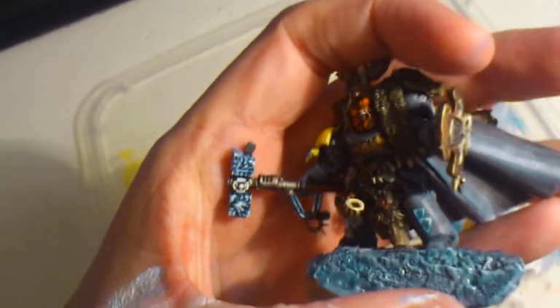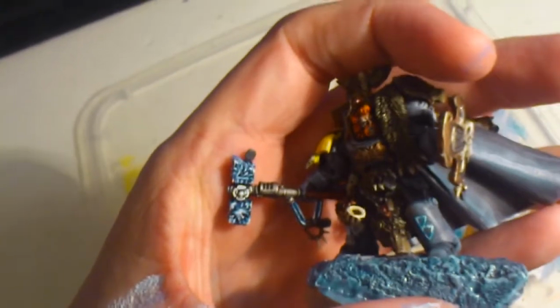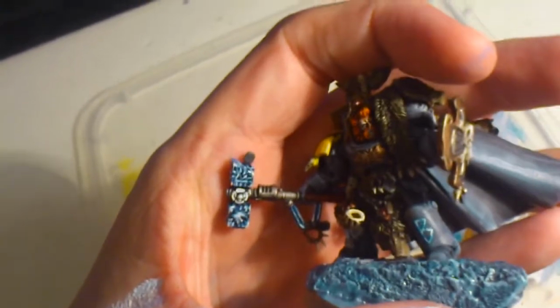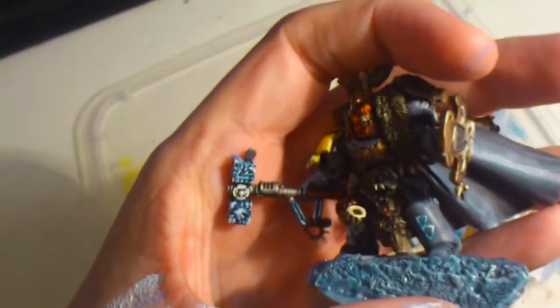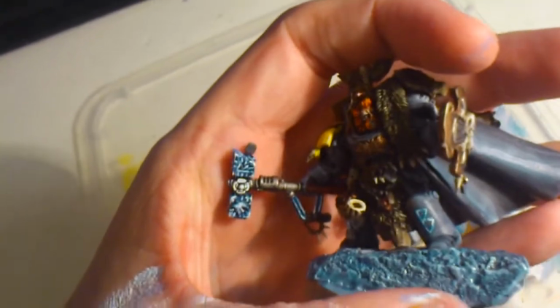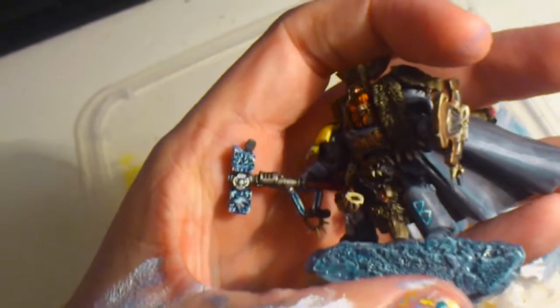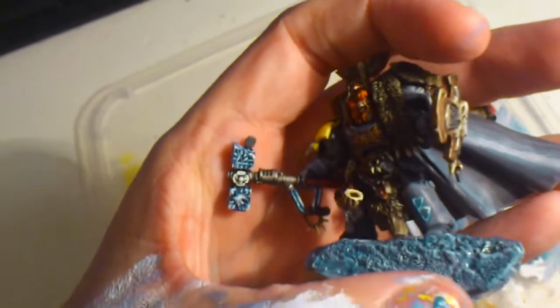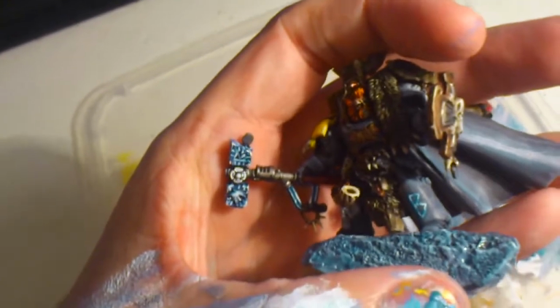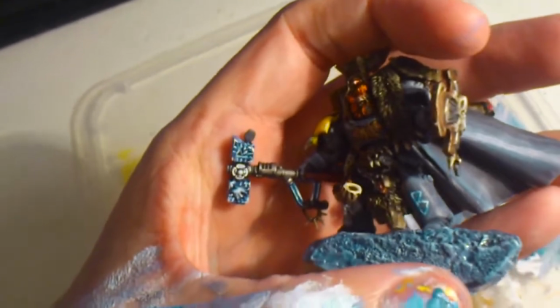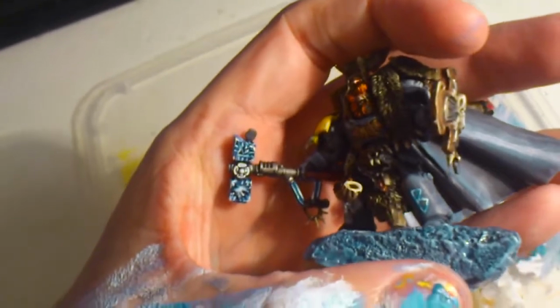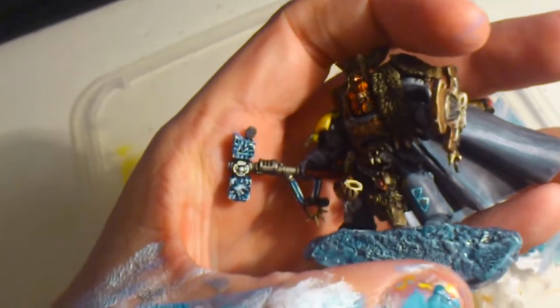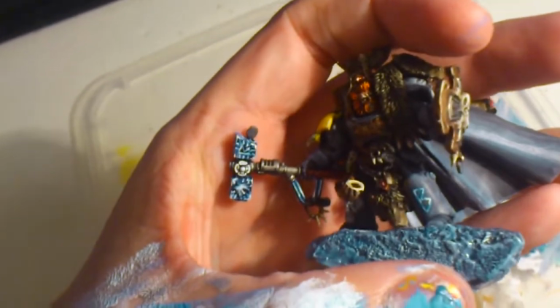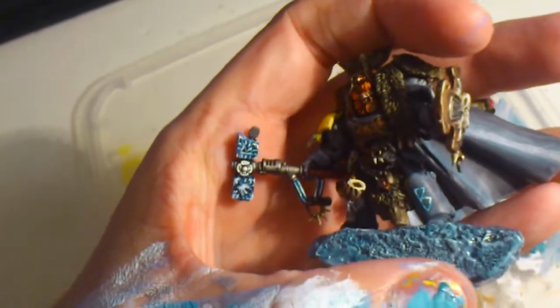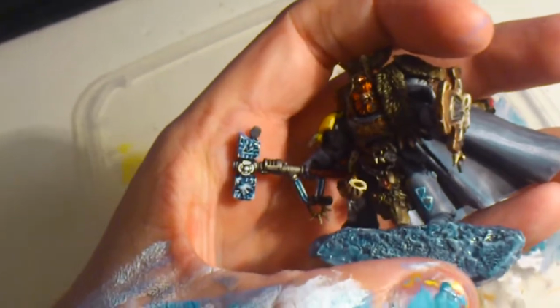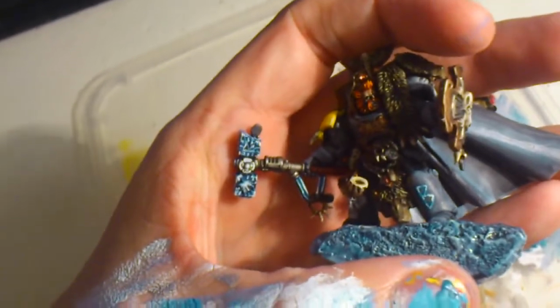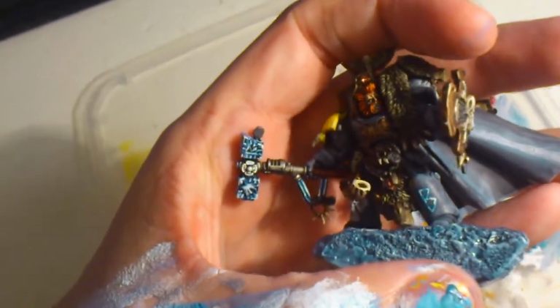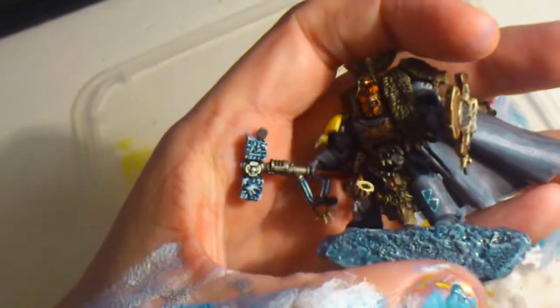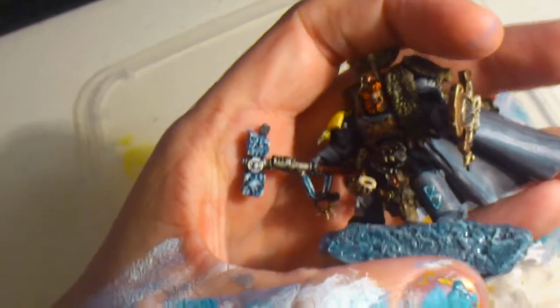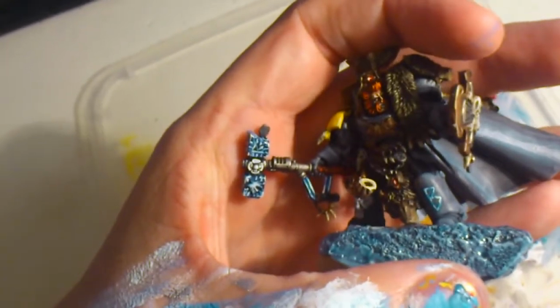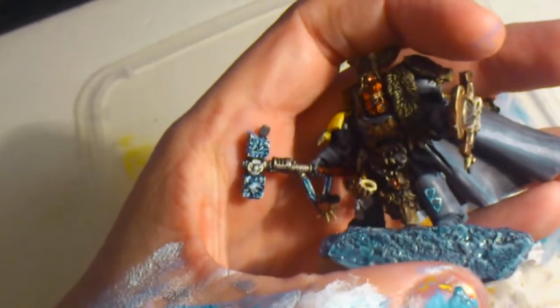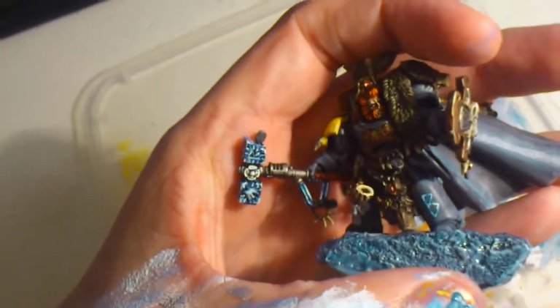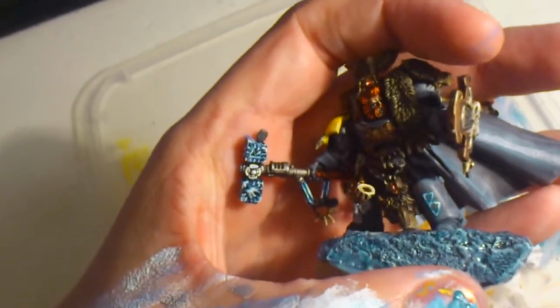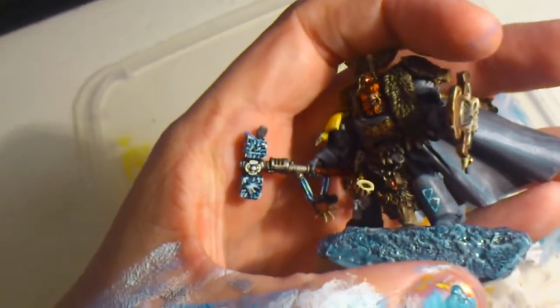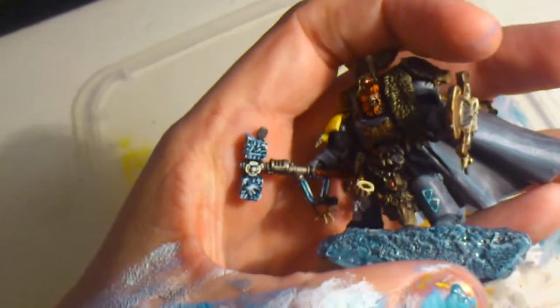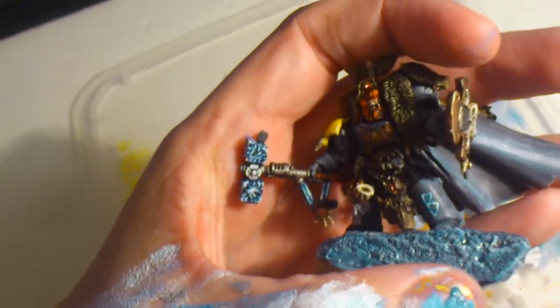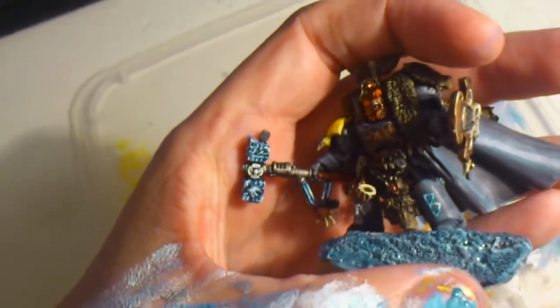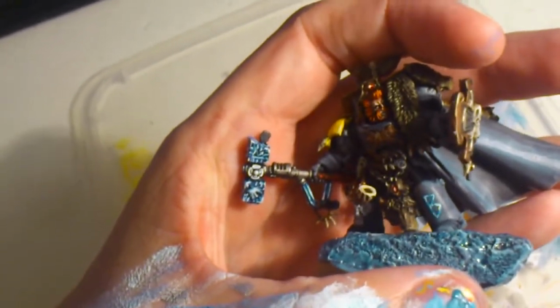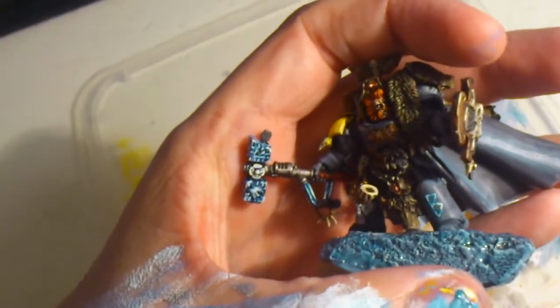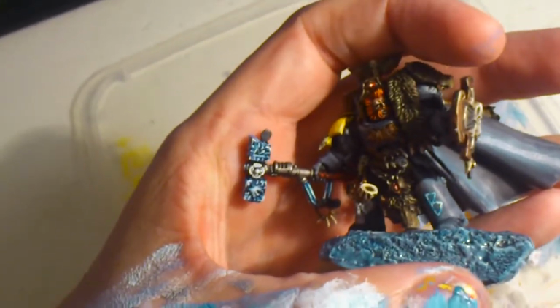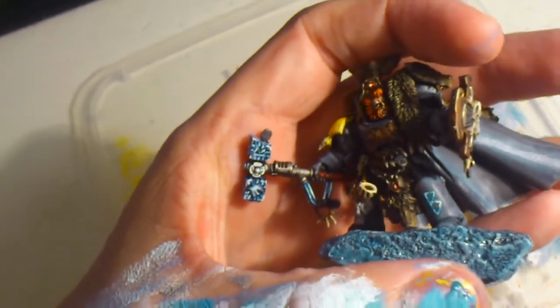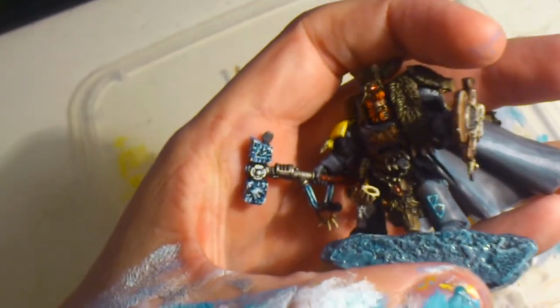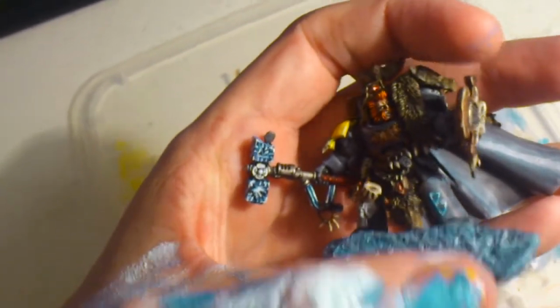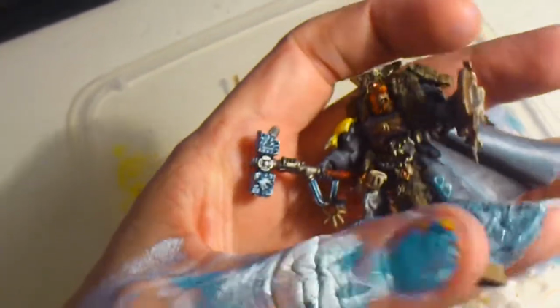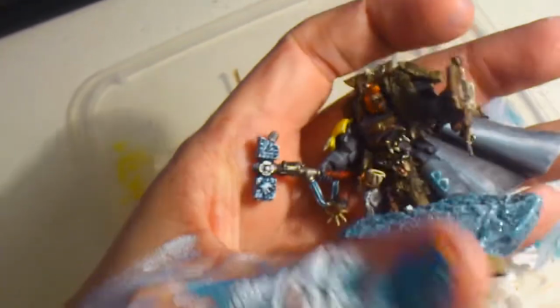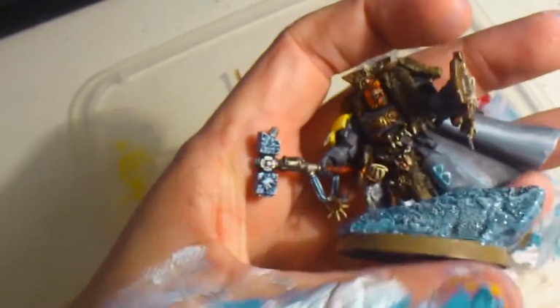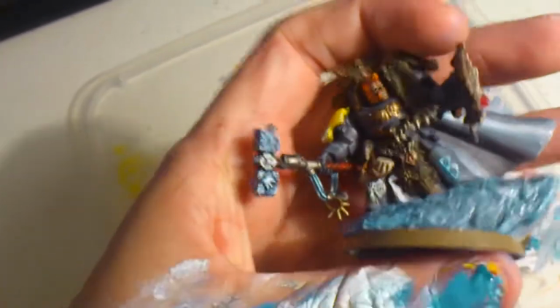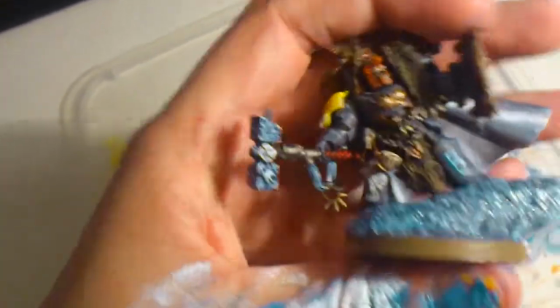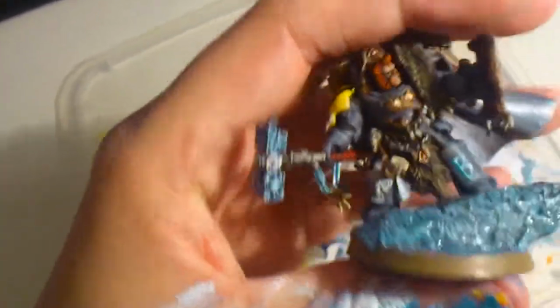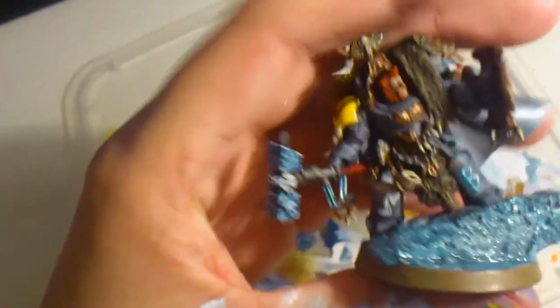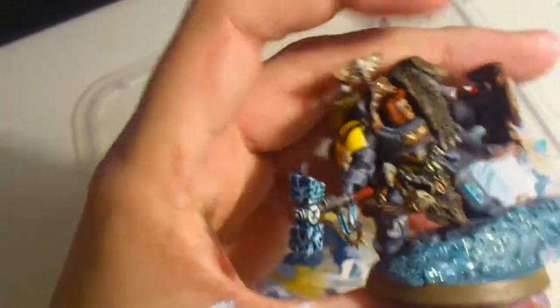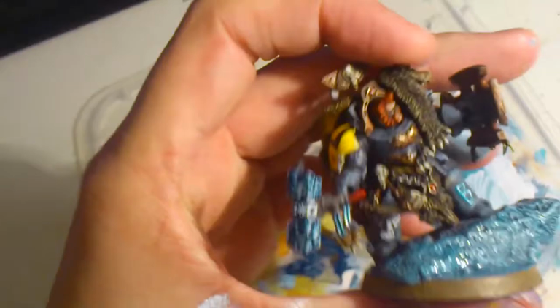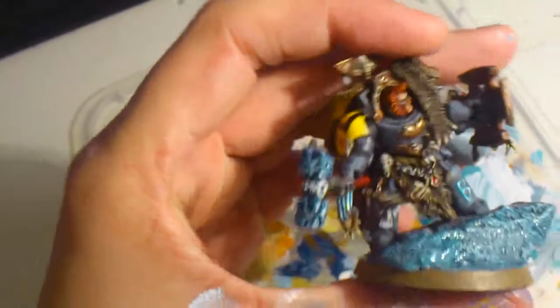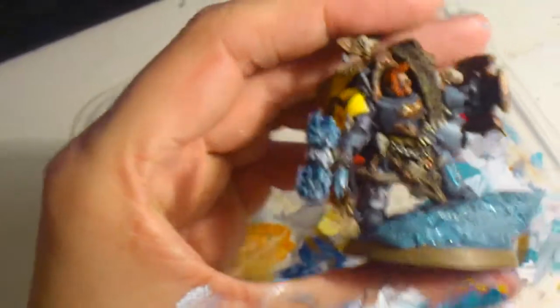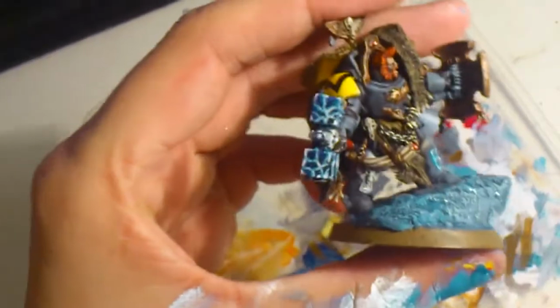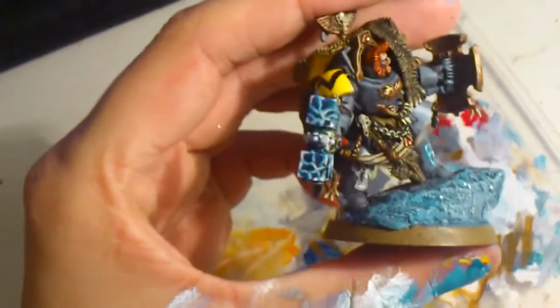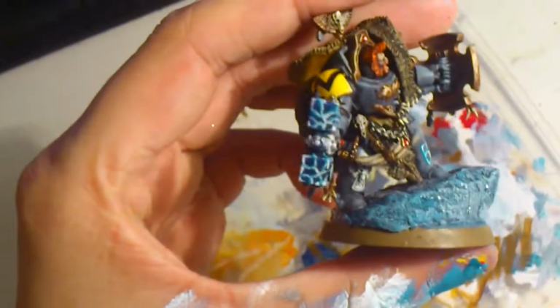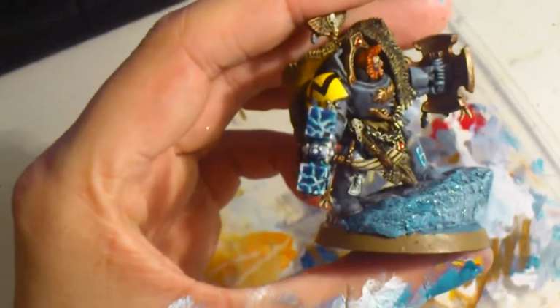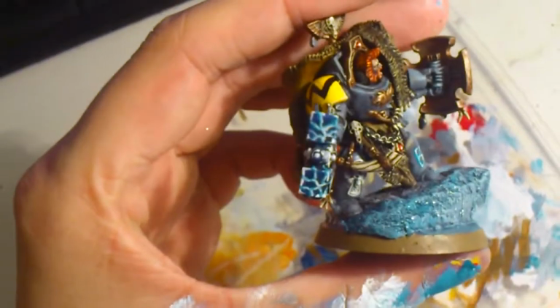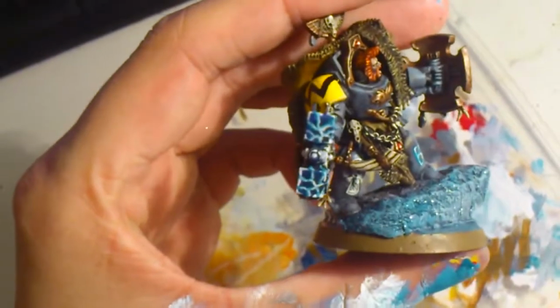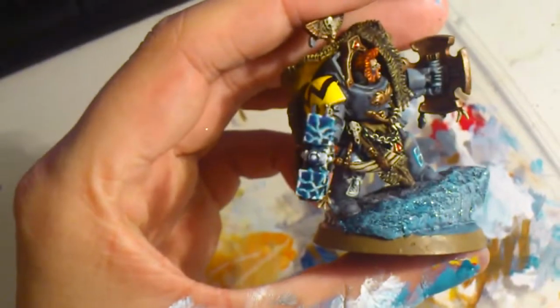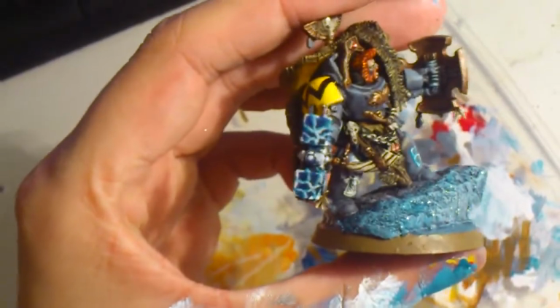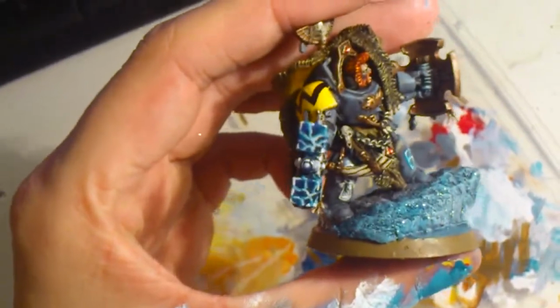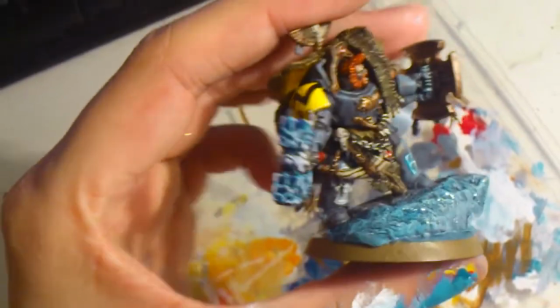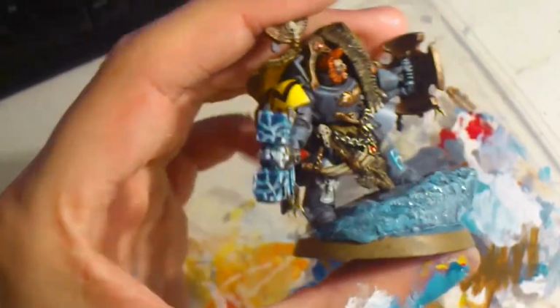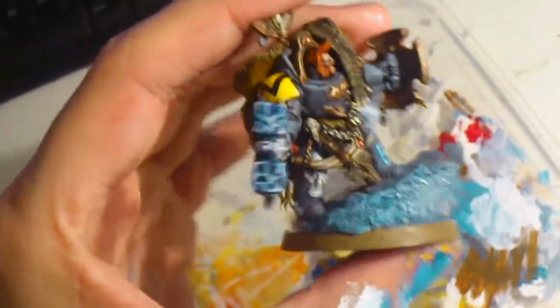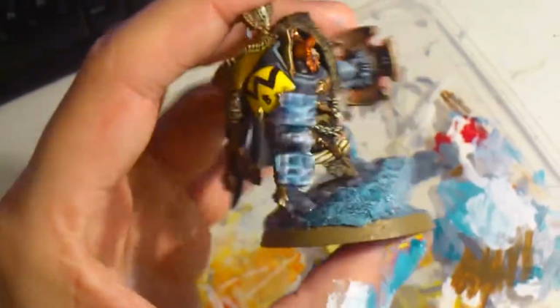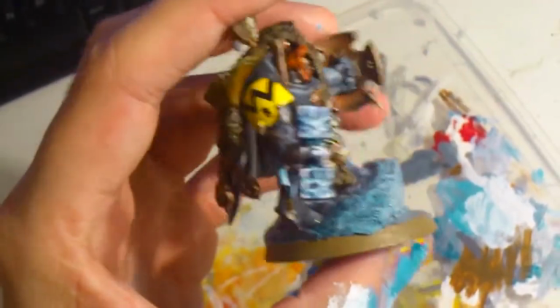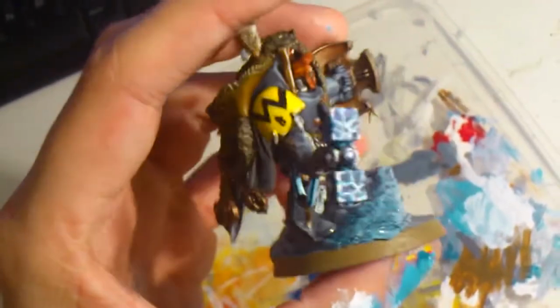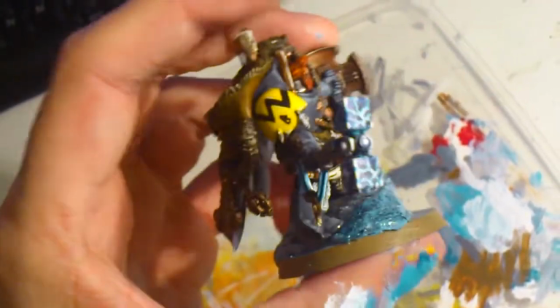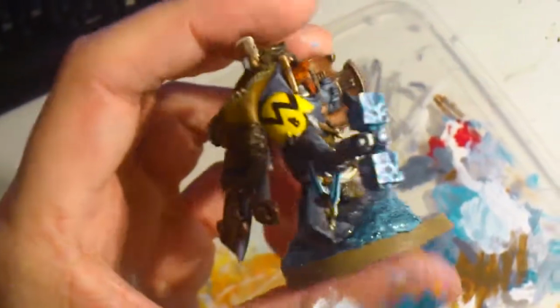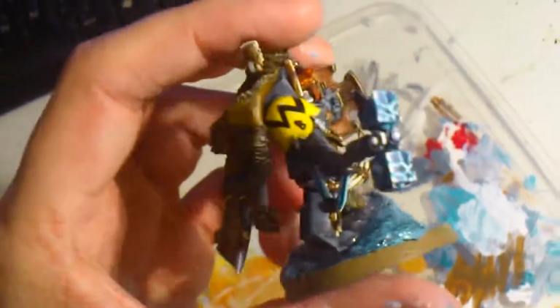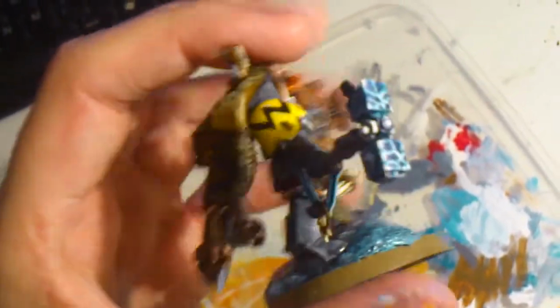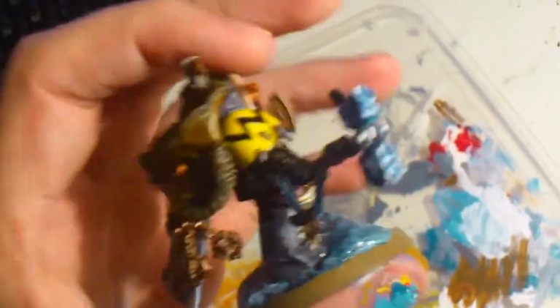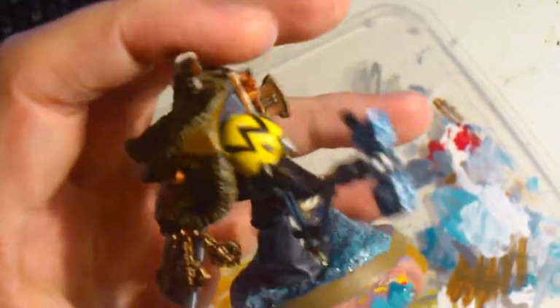You can see the wolf sign there, and some runes, and some crackling lightning there.